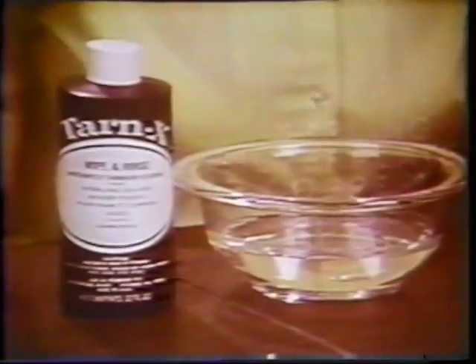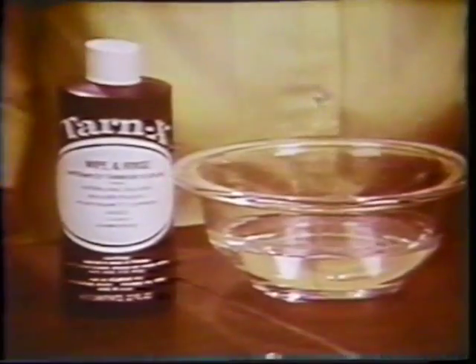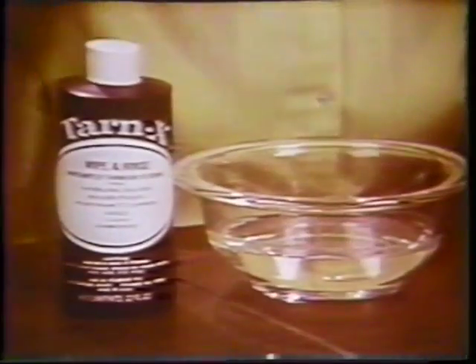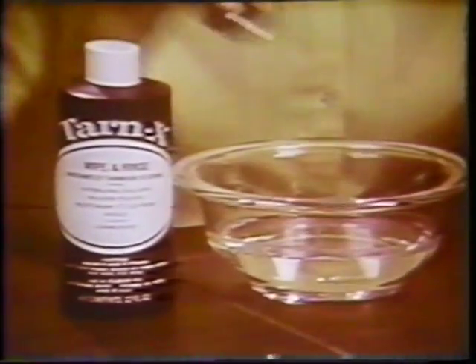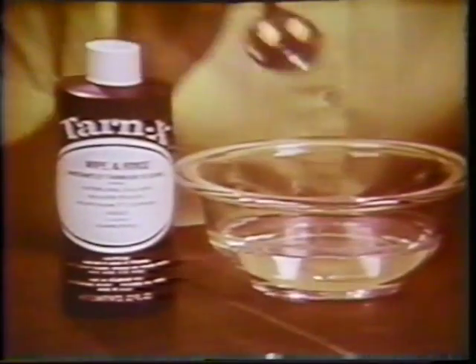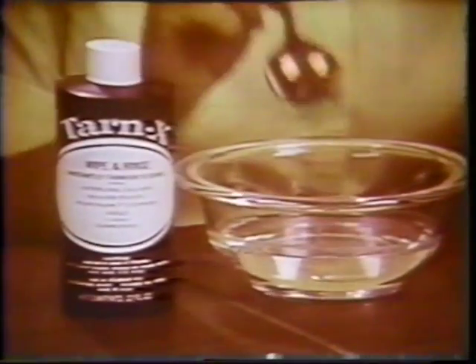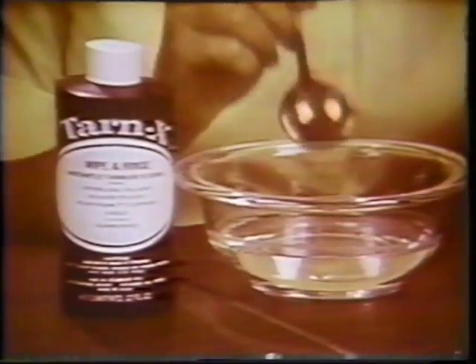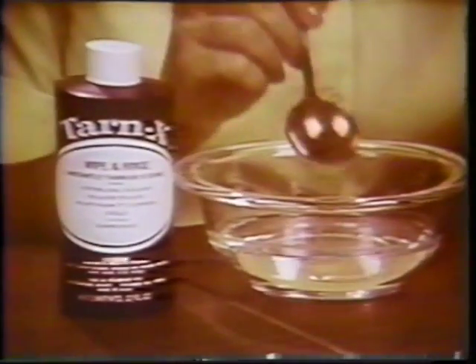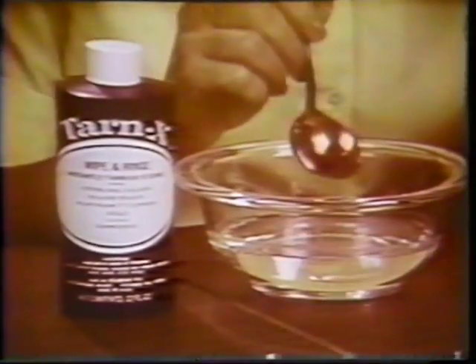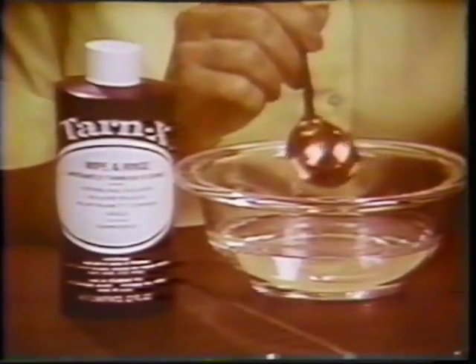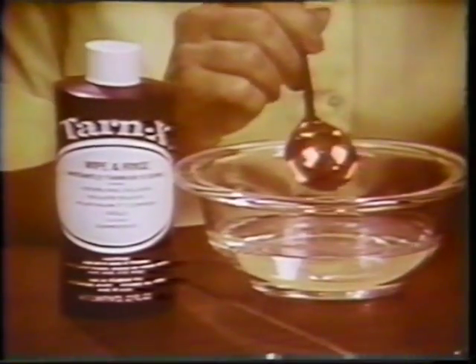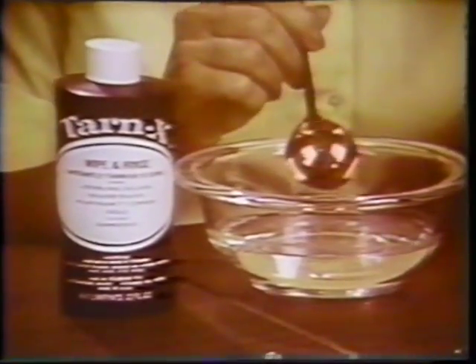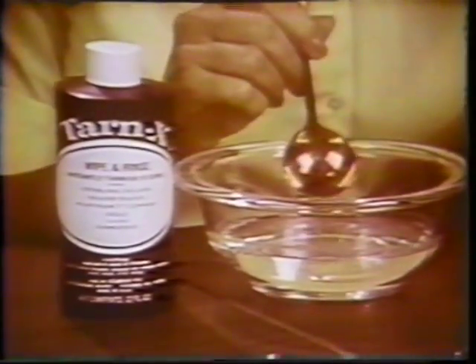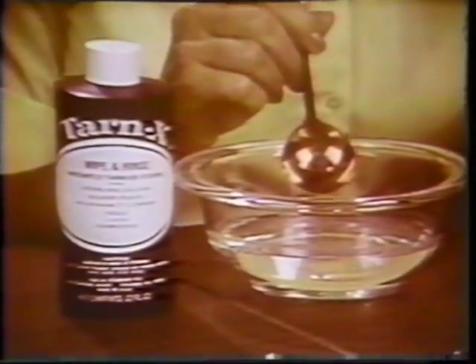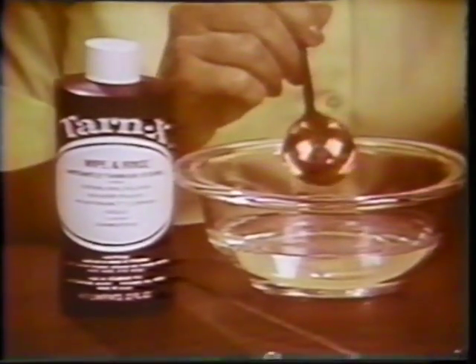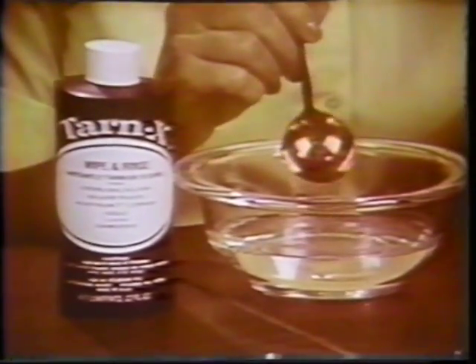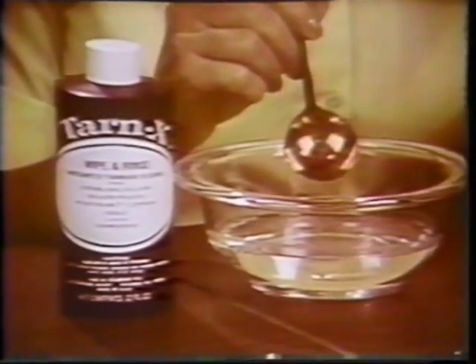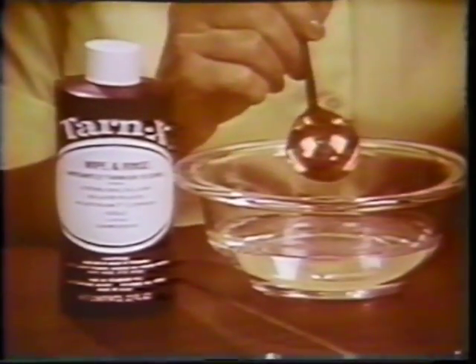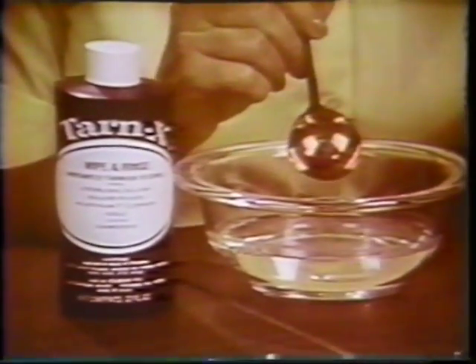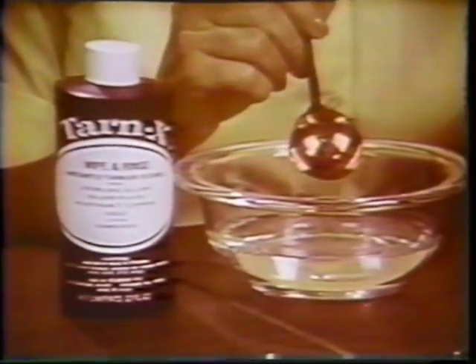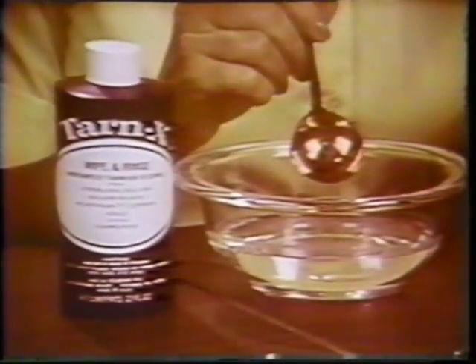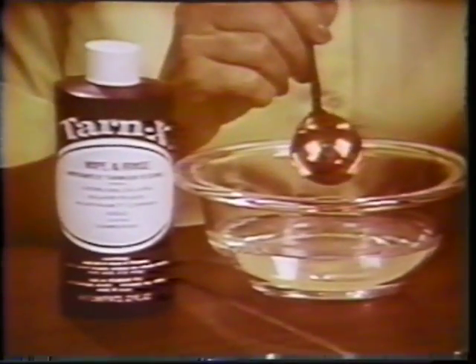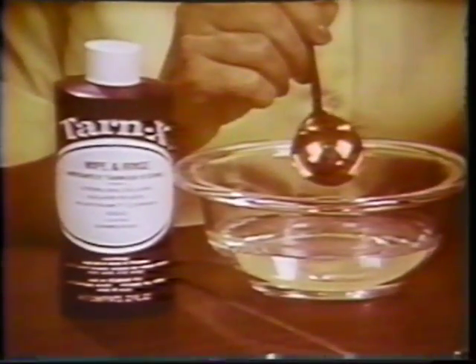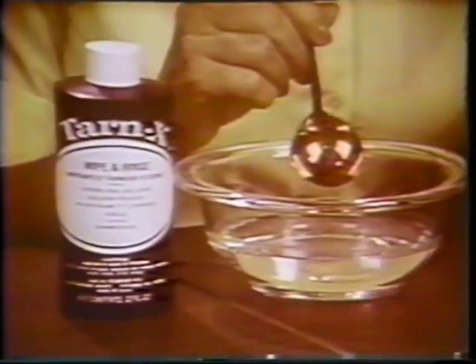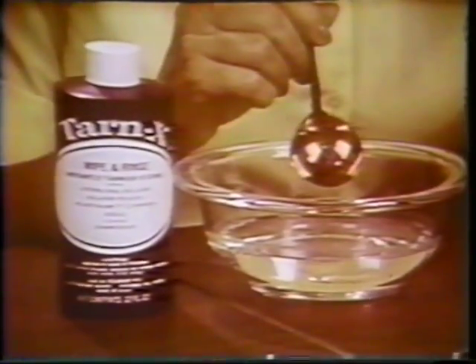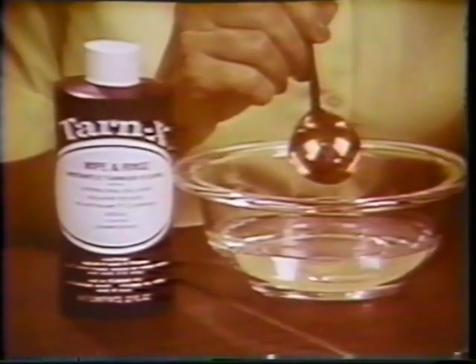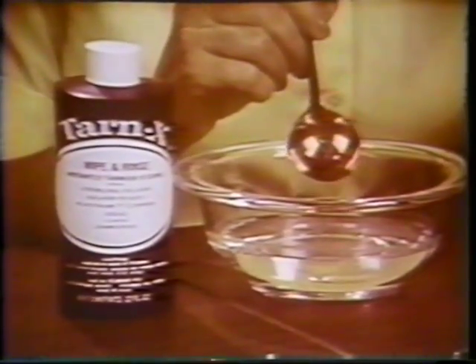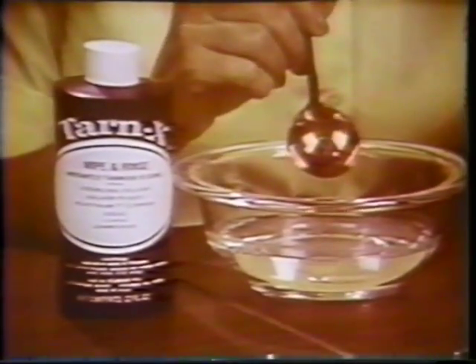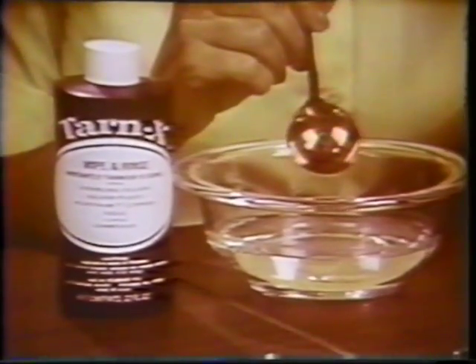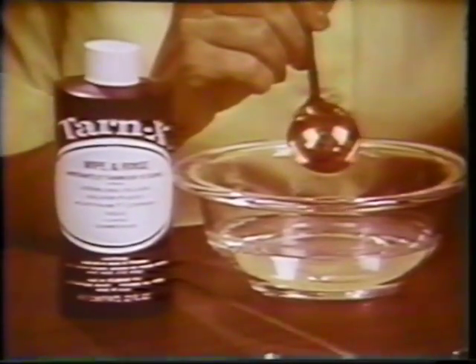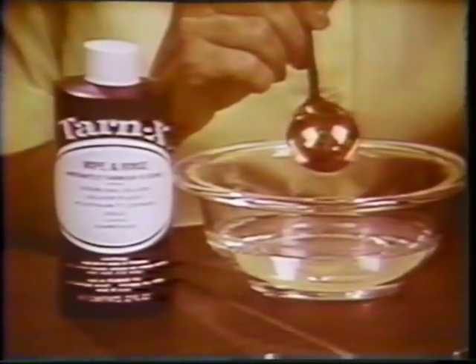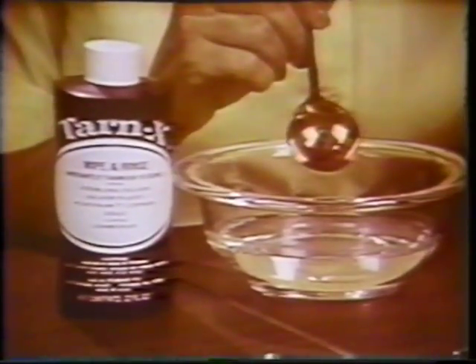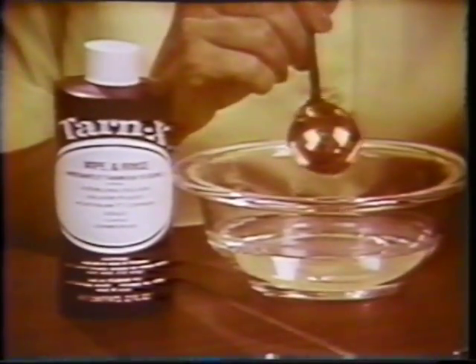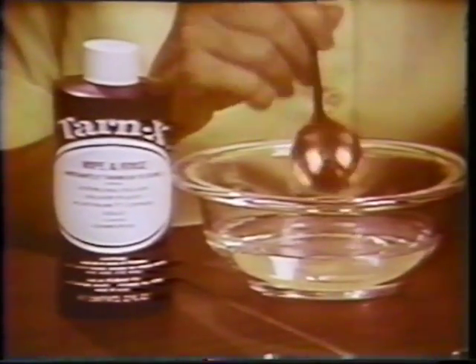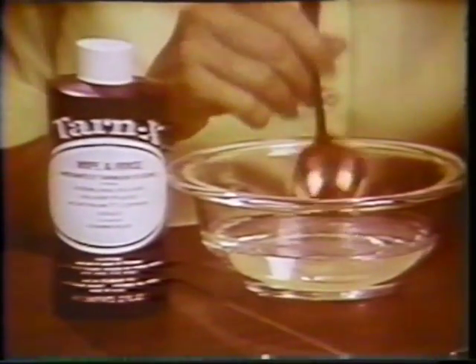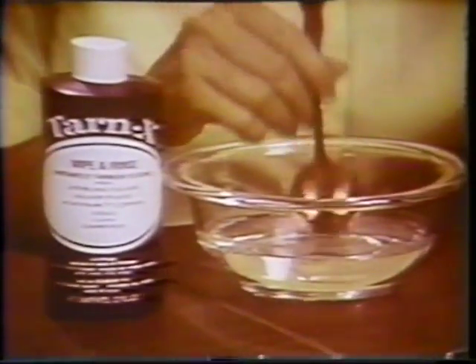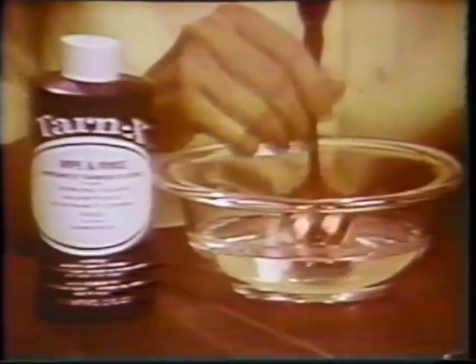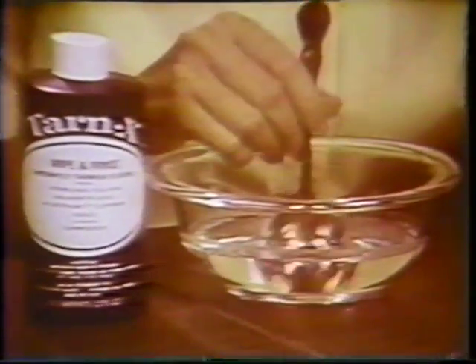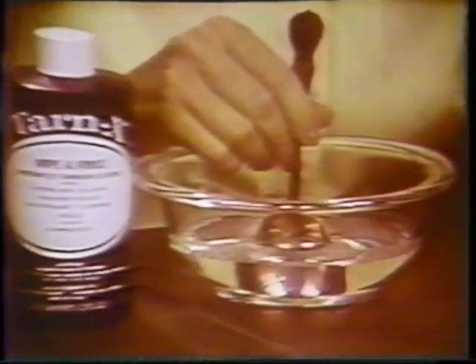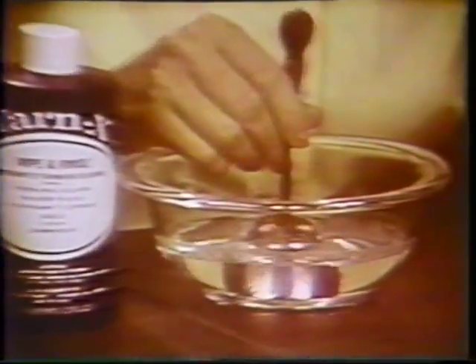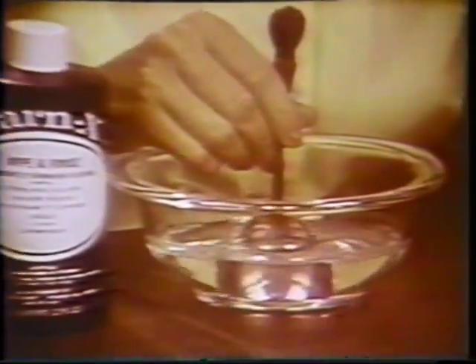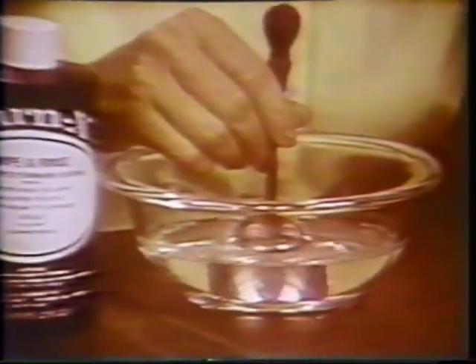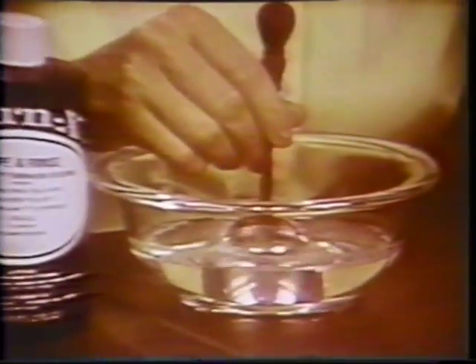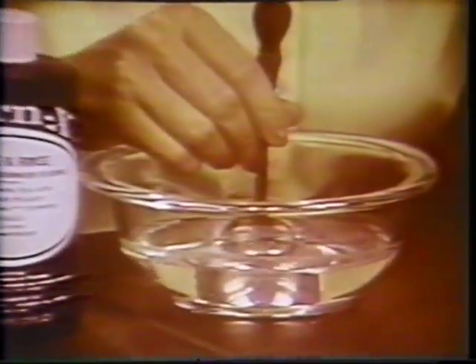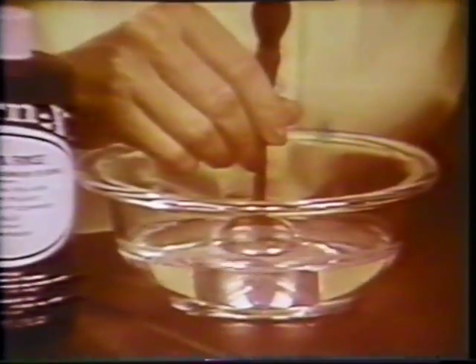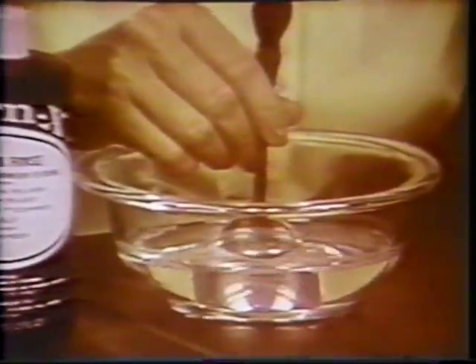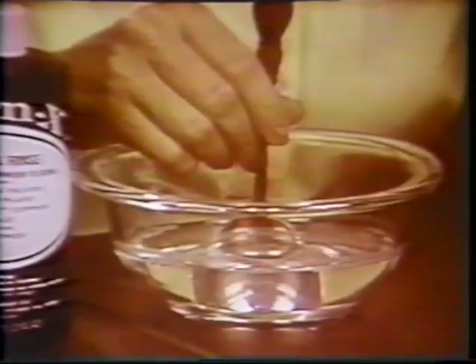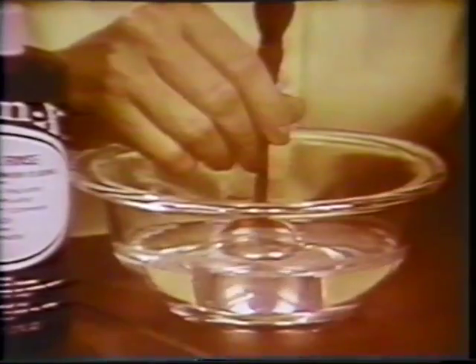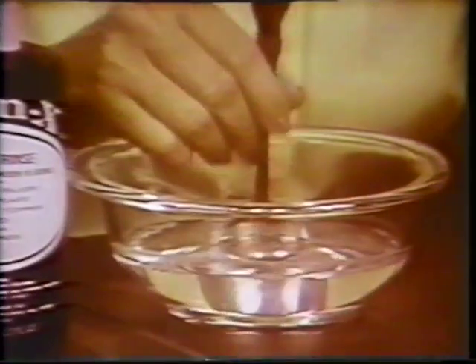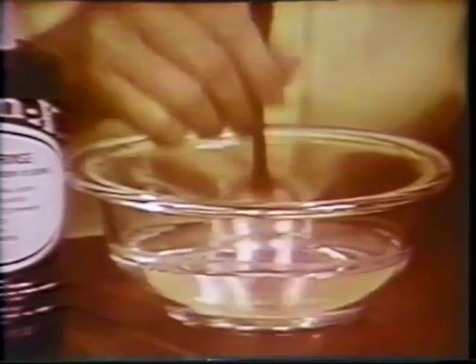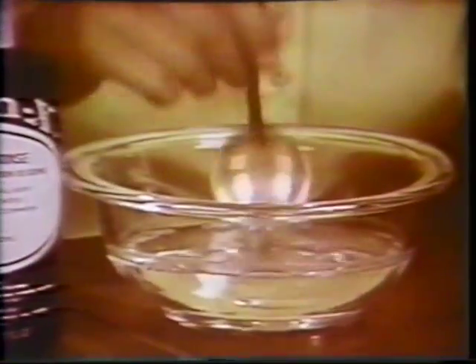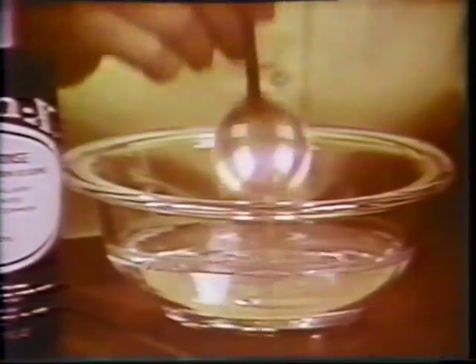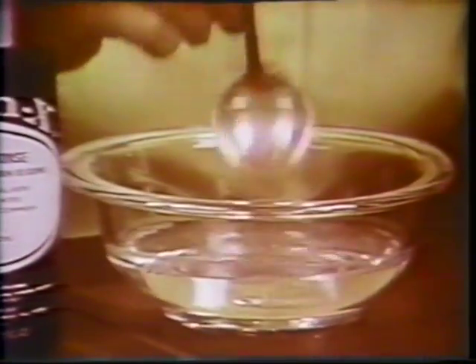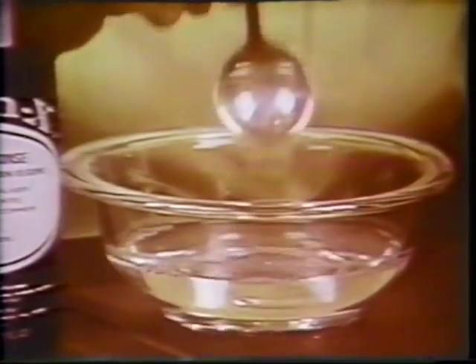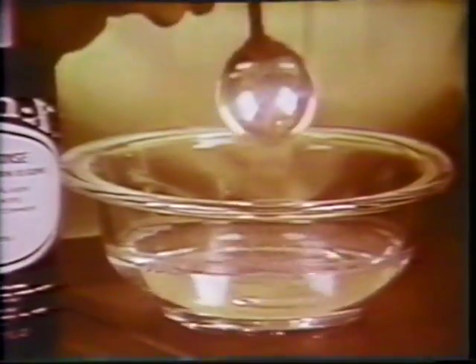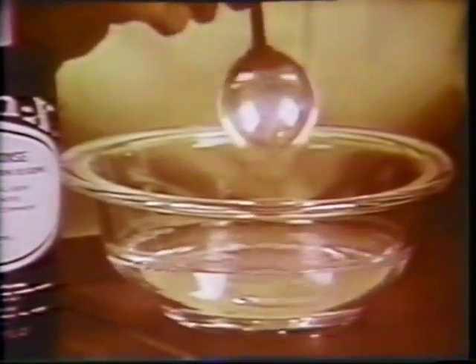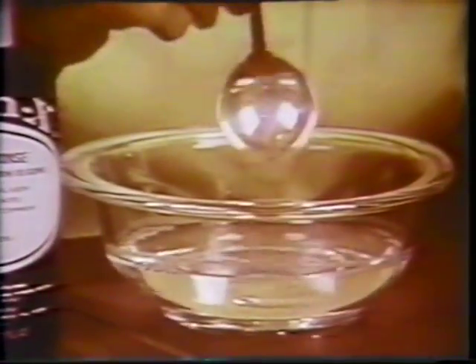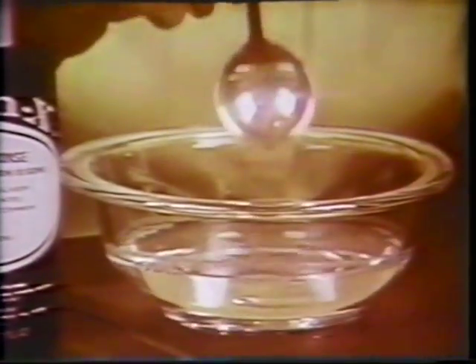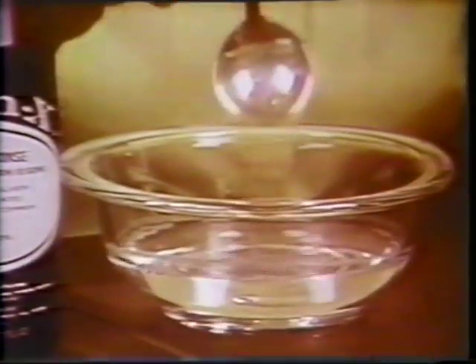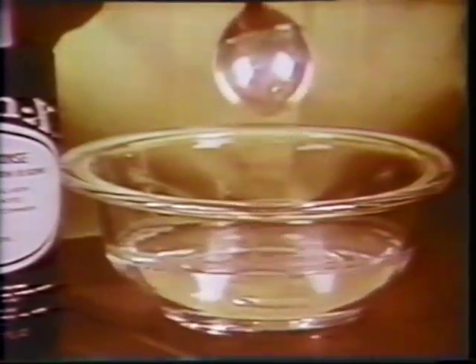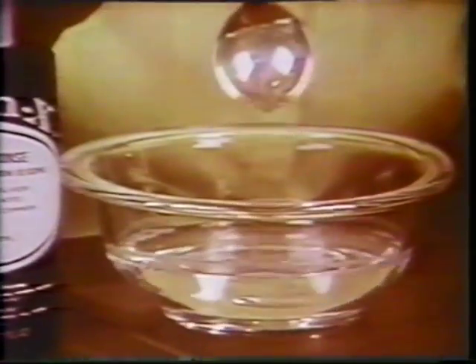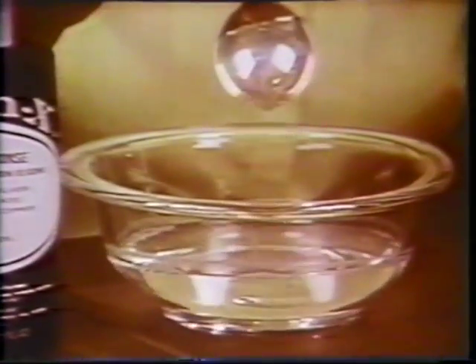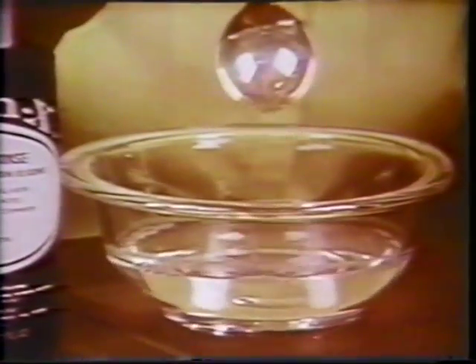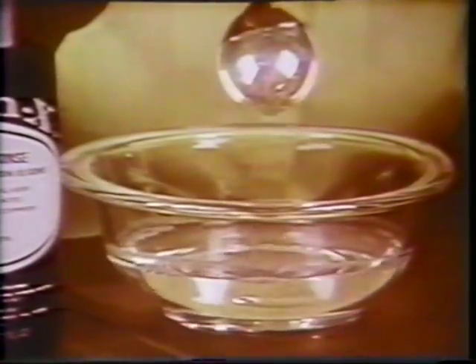You've probably never had a spoon as tarnished as this, but watch. Just dip. Did you ever see anything so easy?